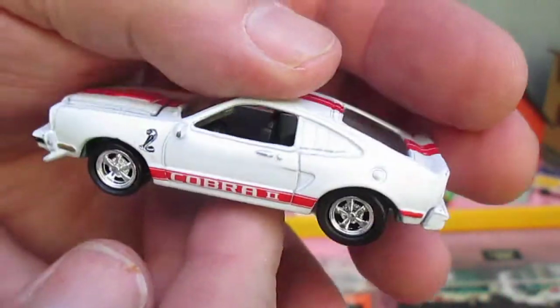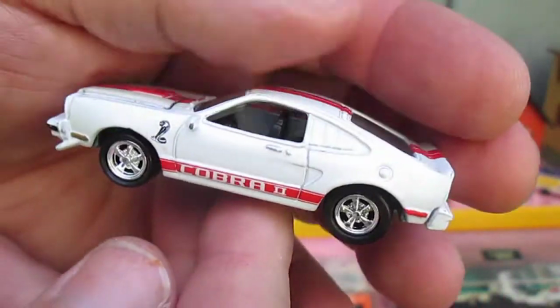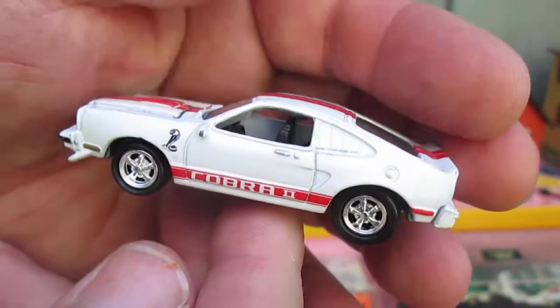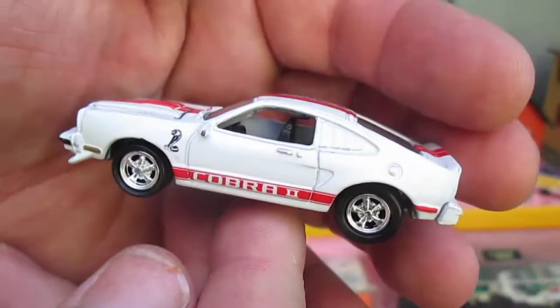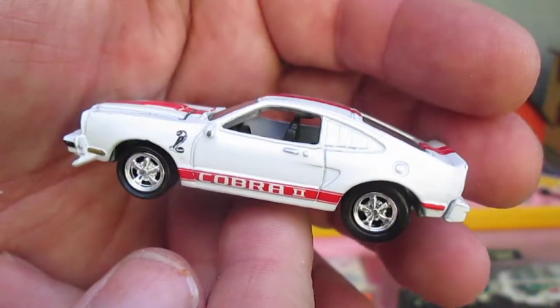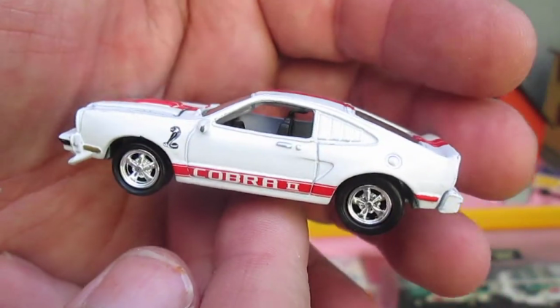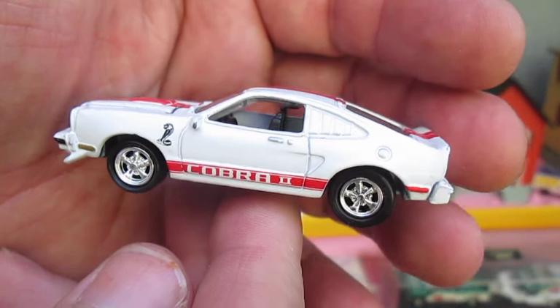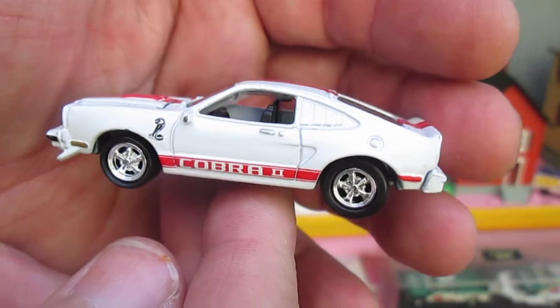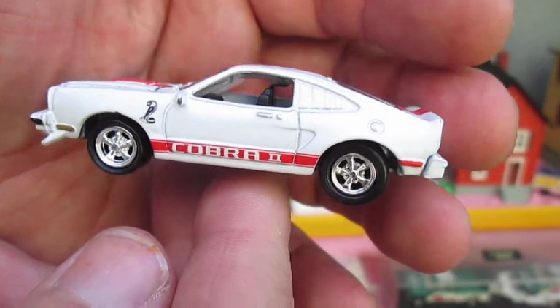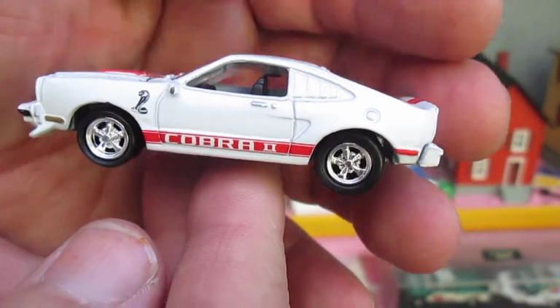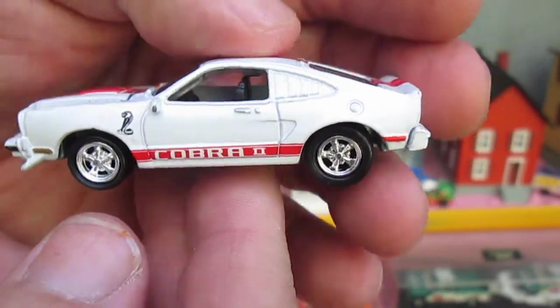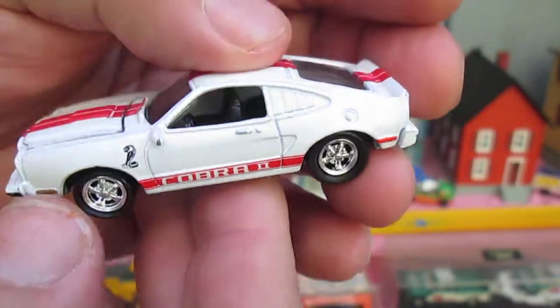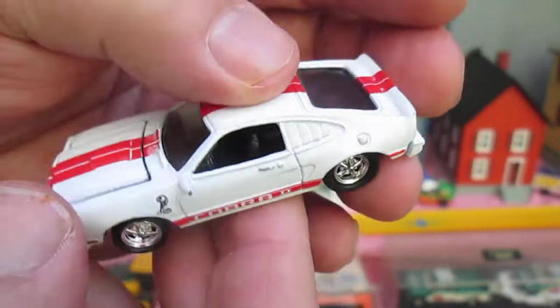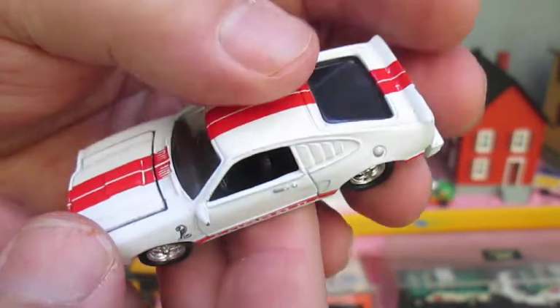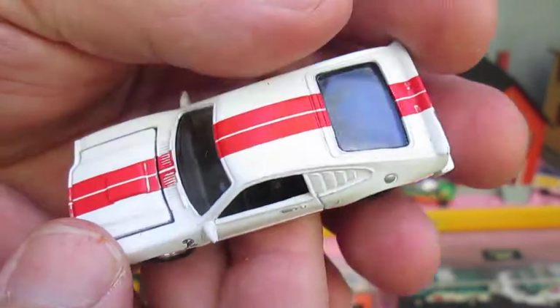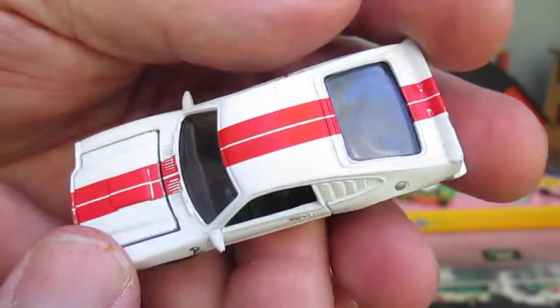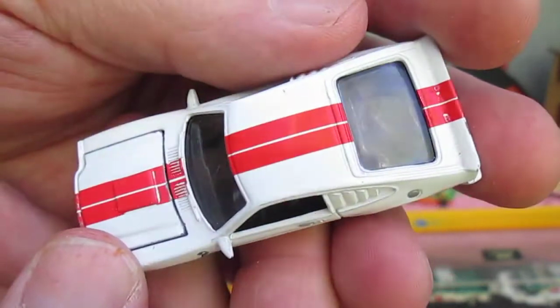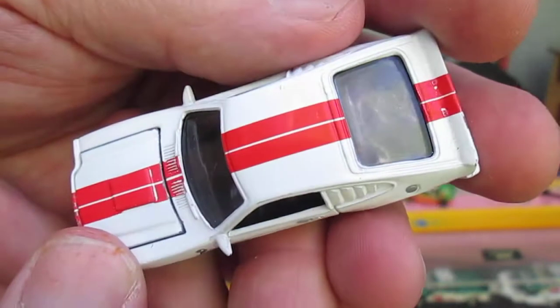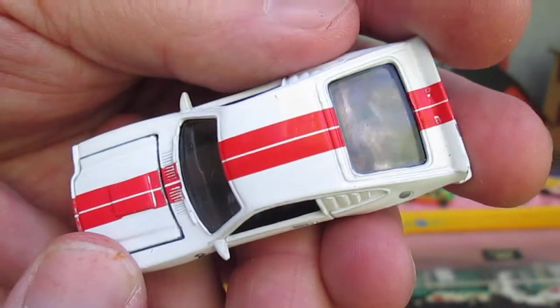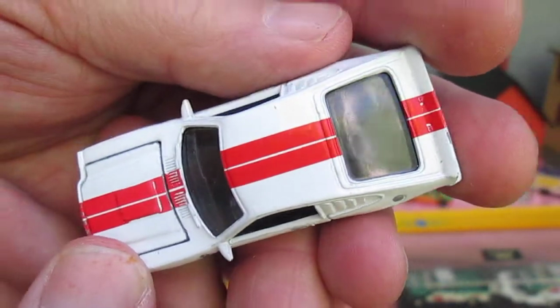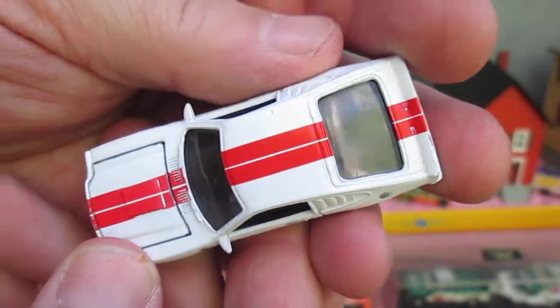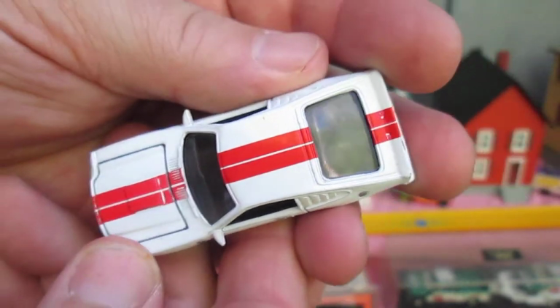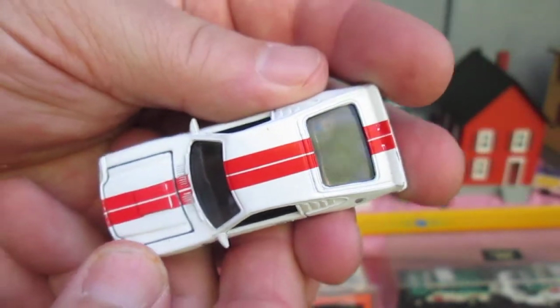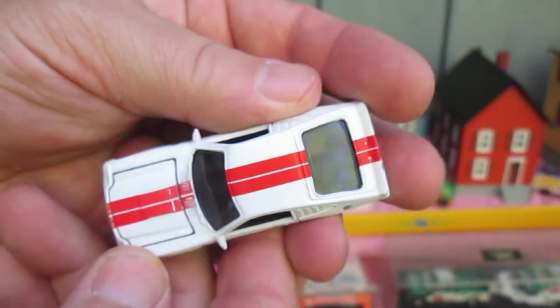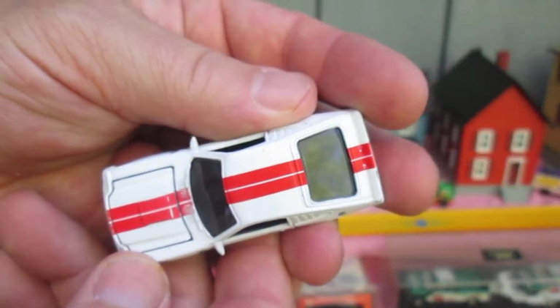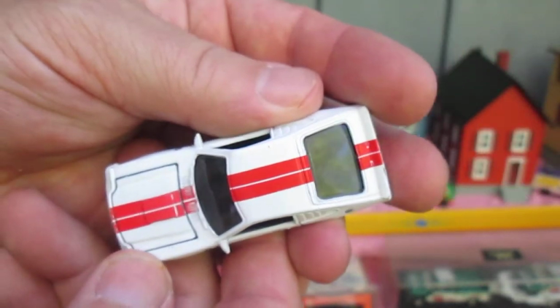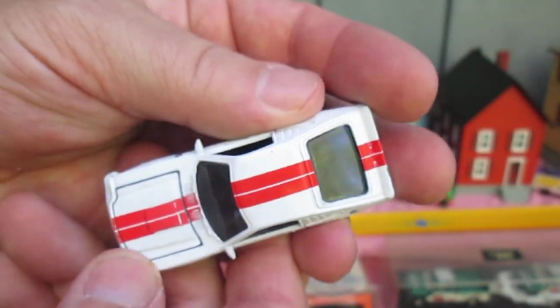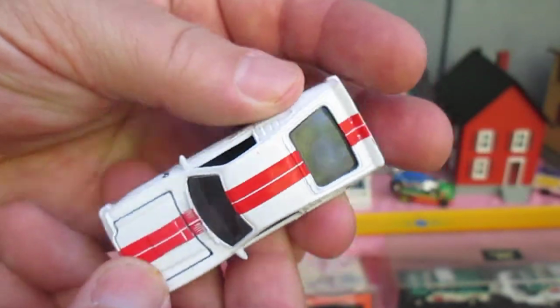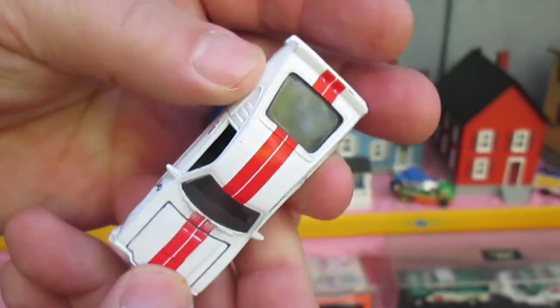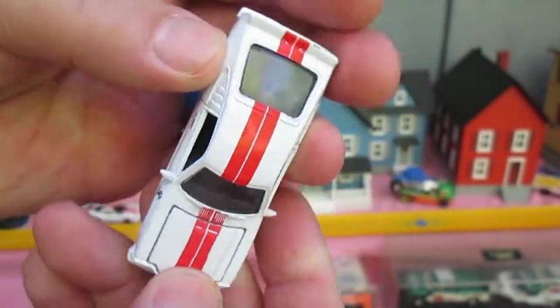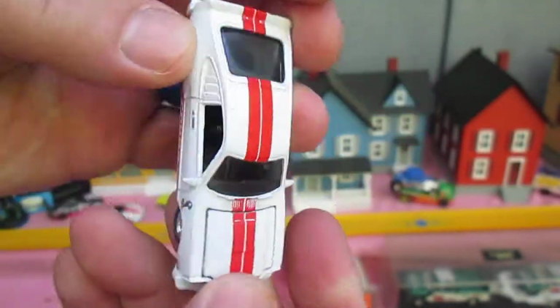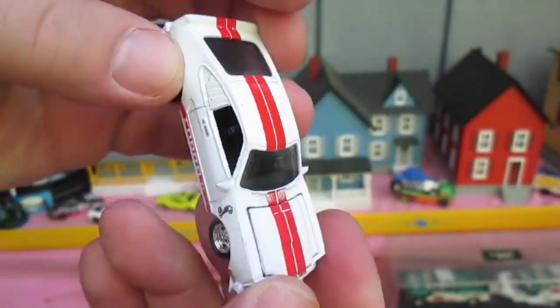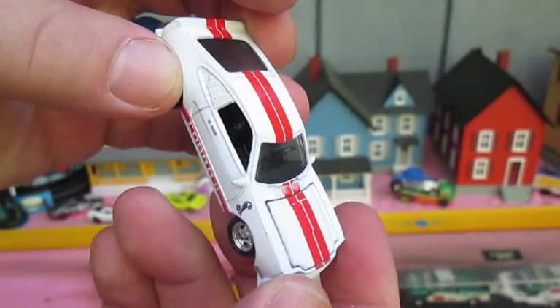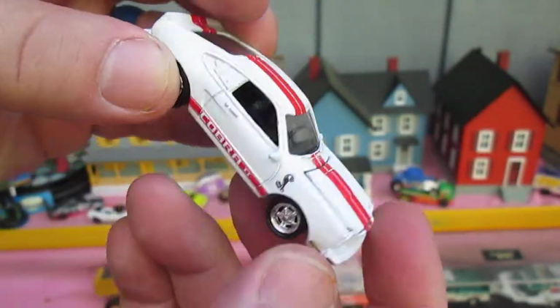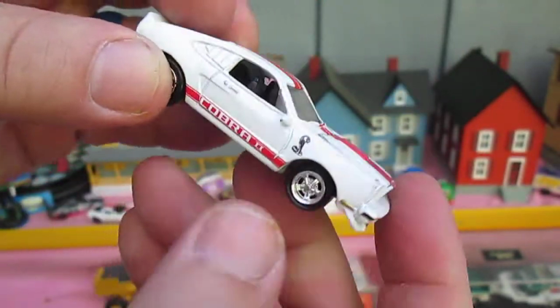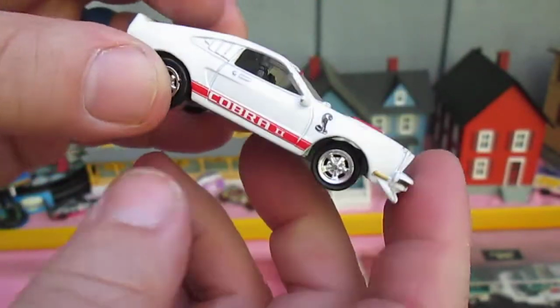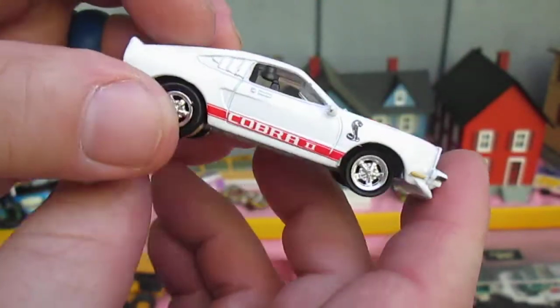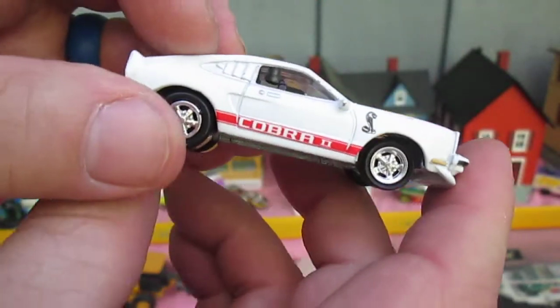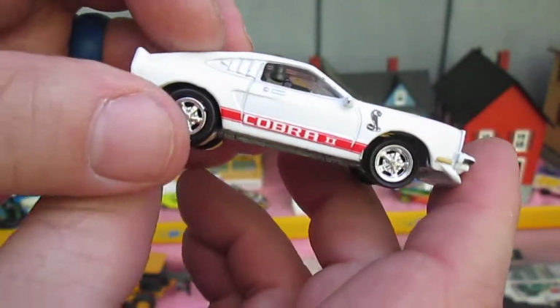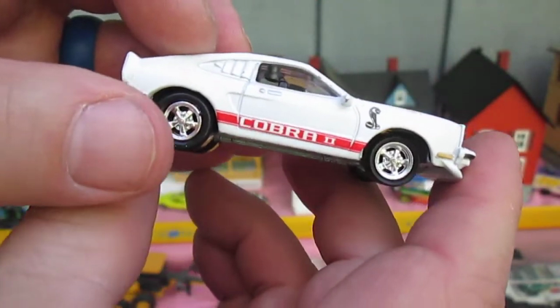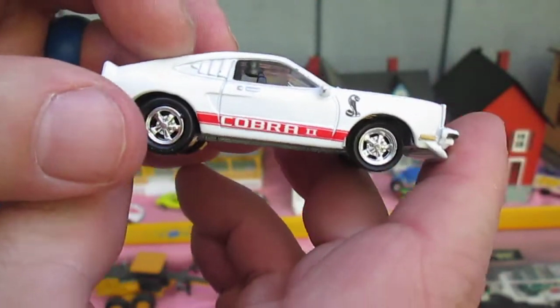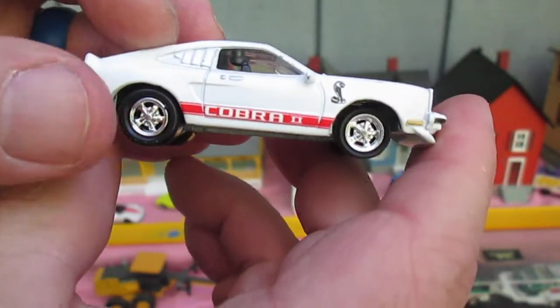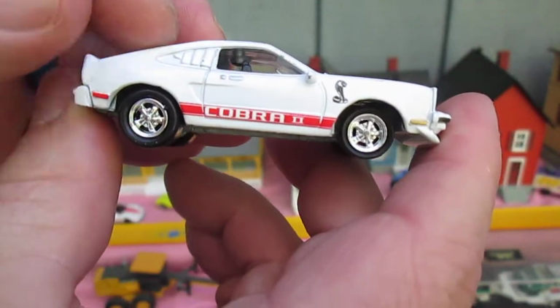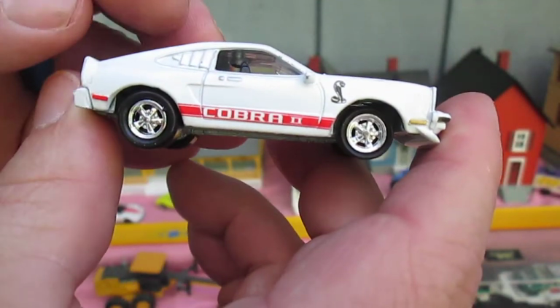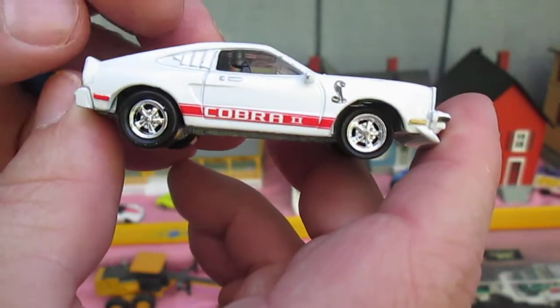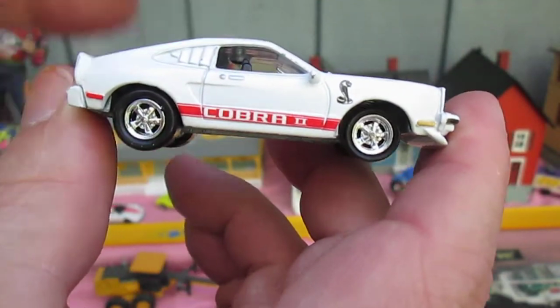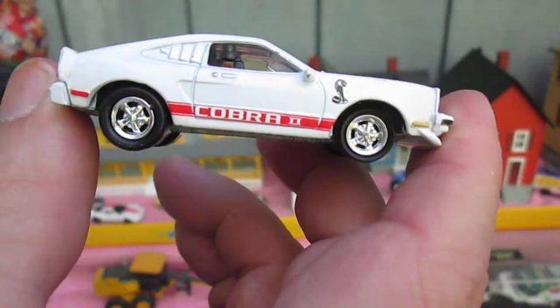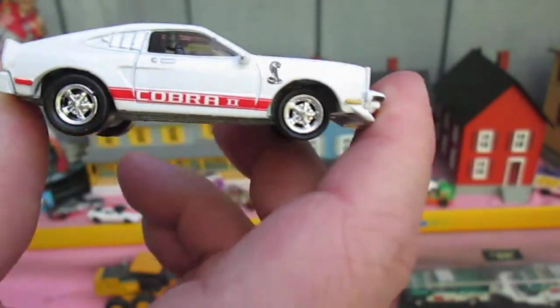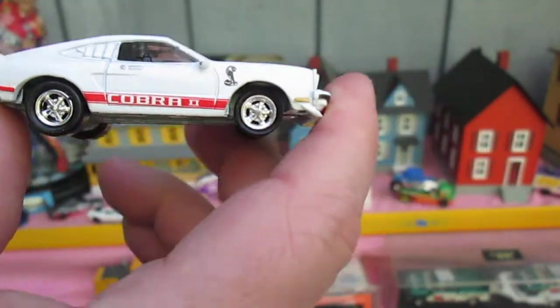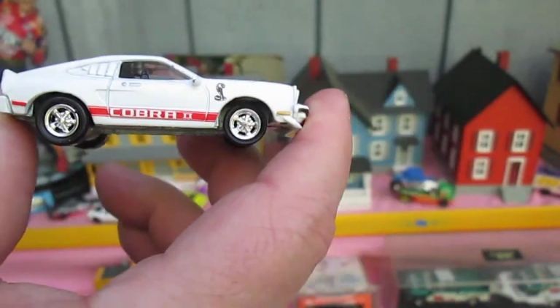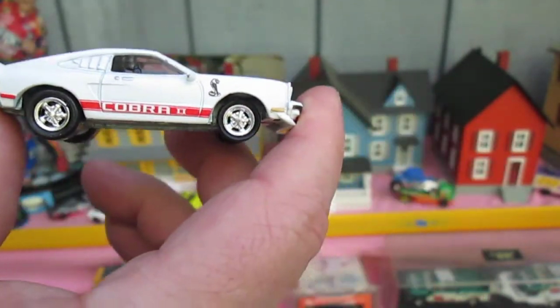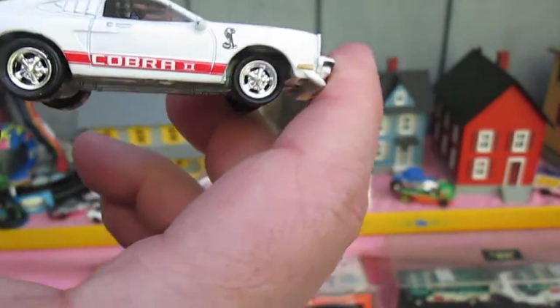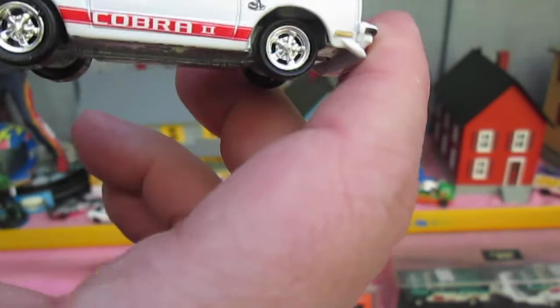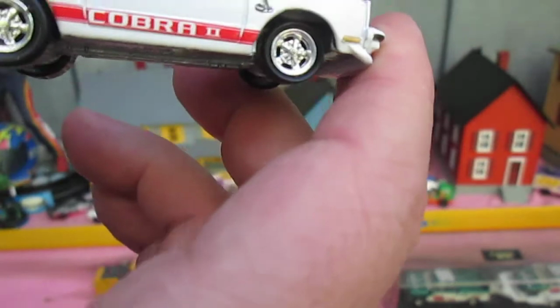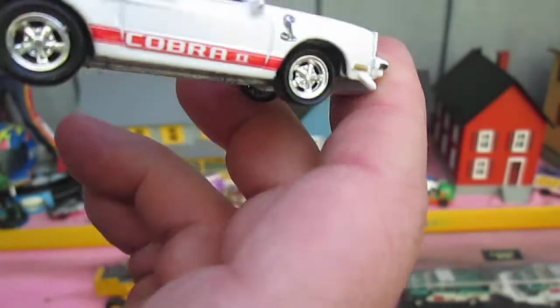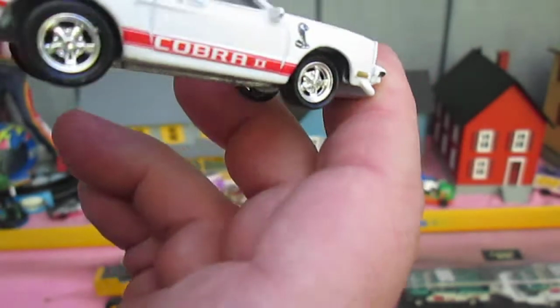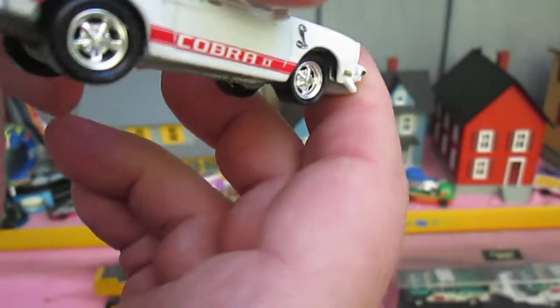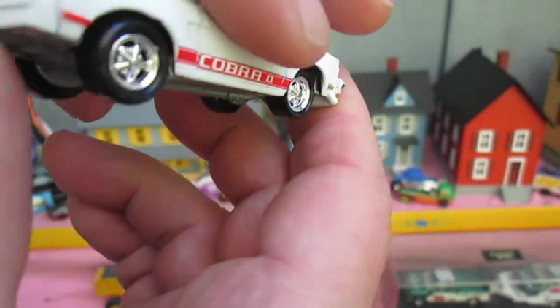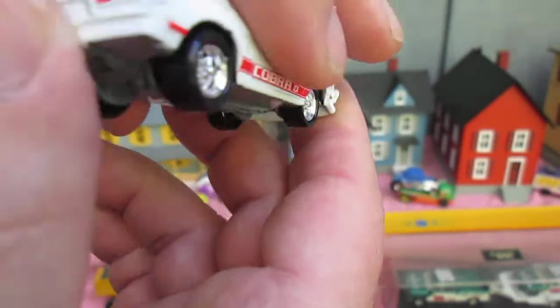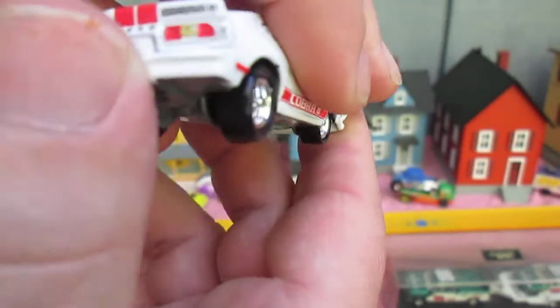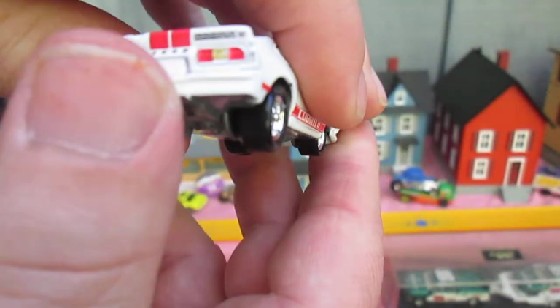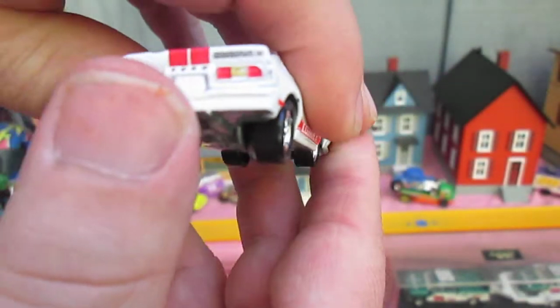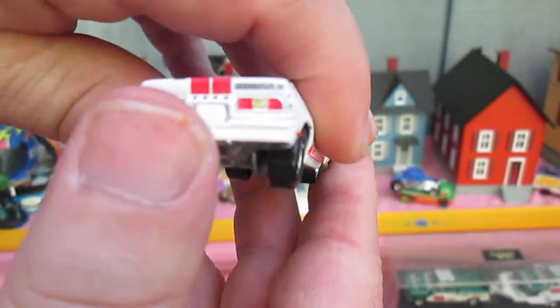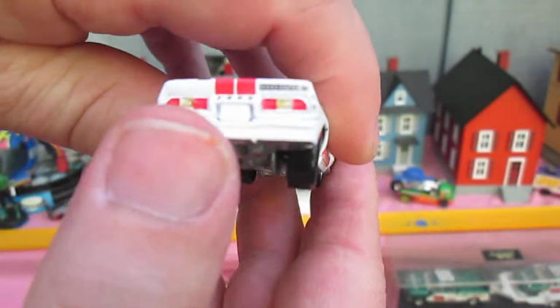Sweet paint job too — I'm really liking the stripes. I usually like solid colored cars, but this one is really nice.